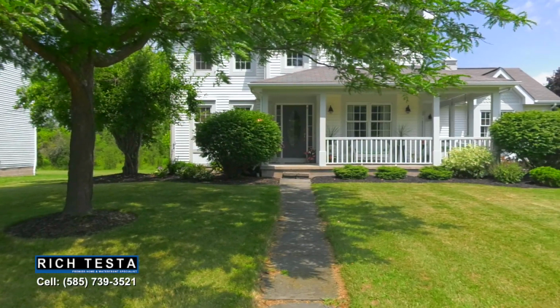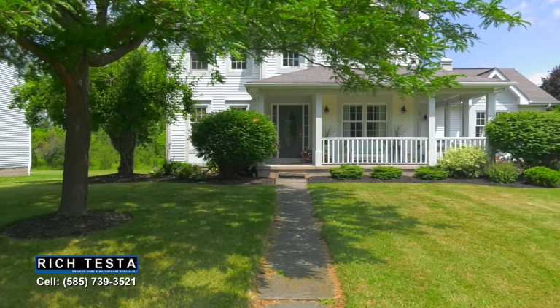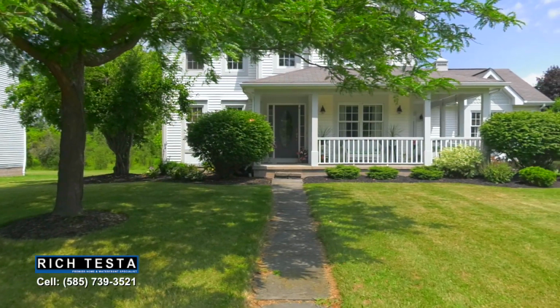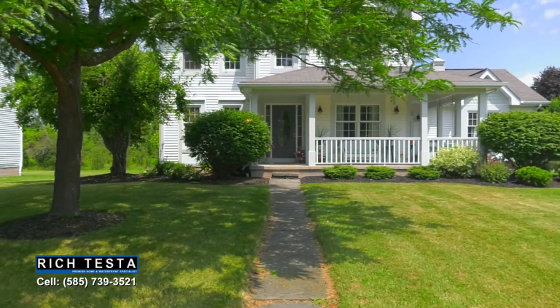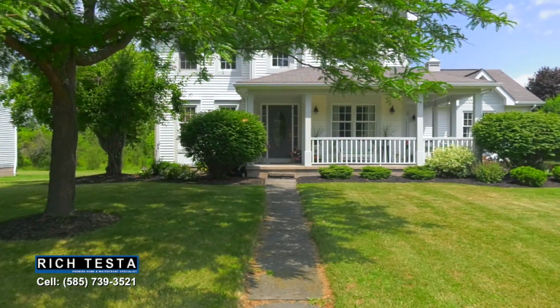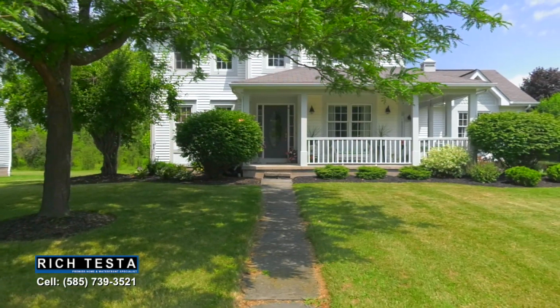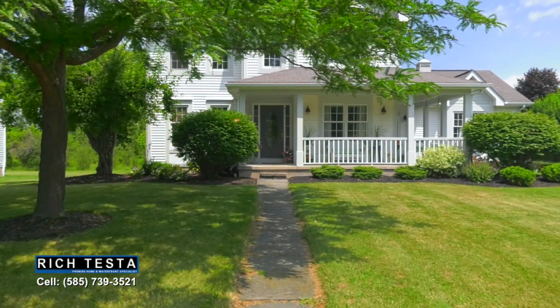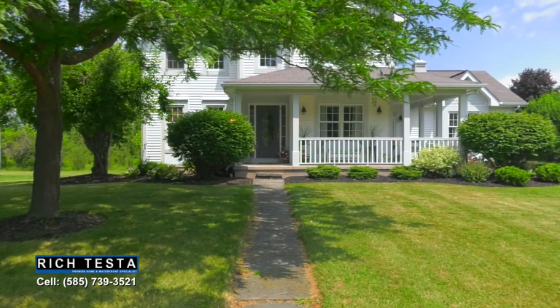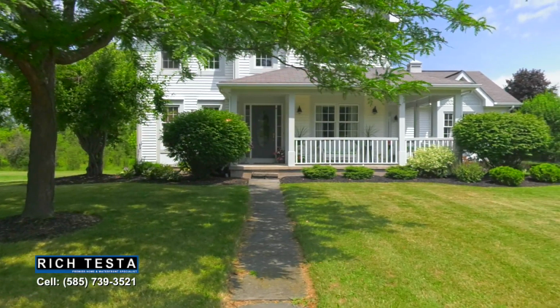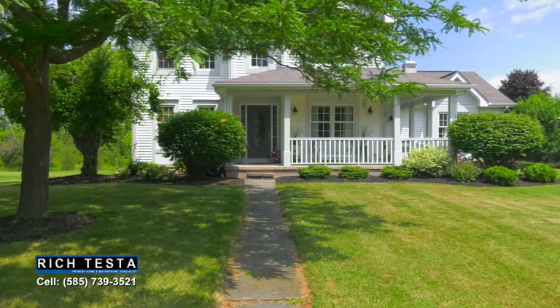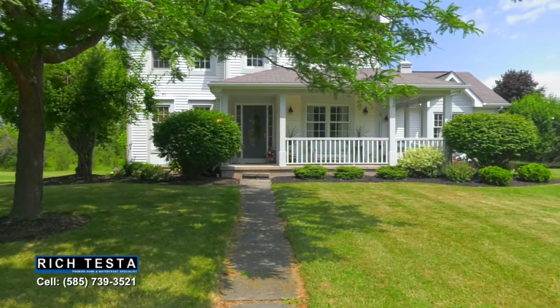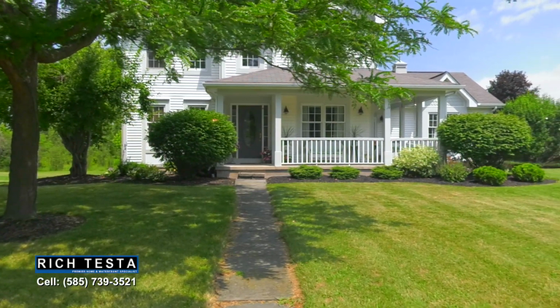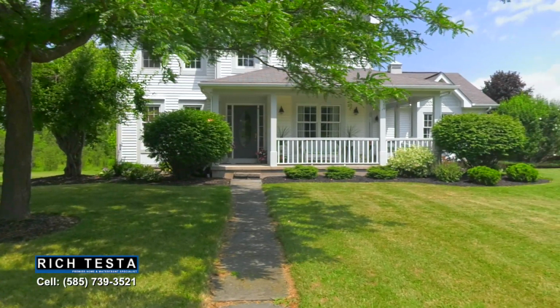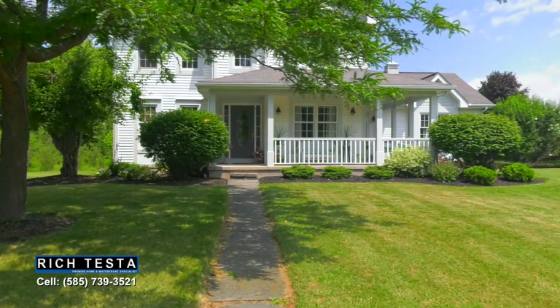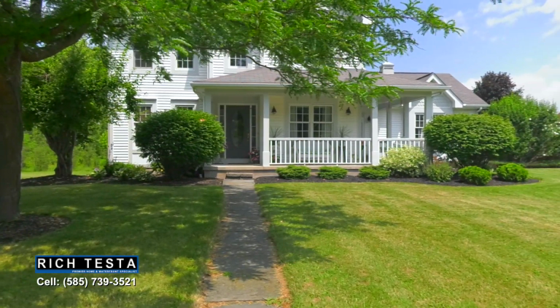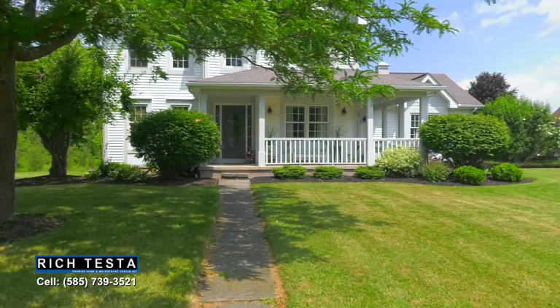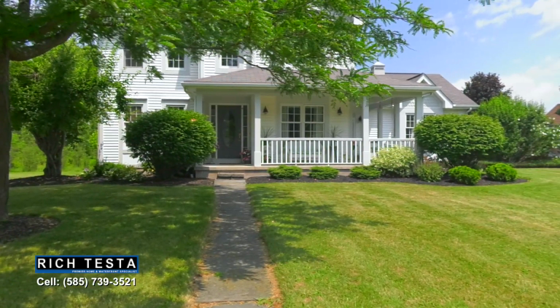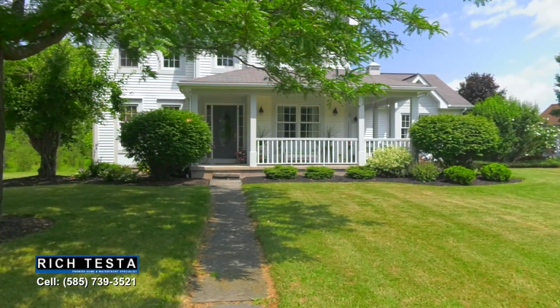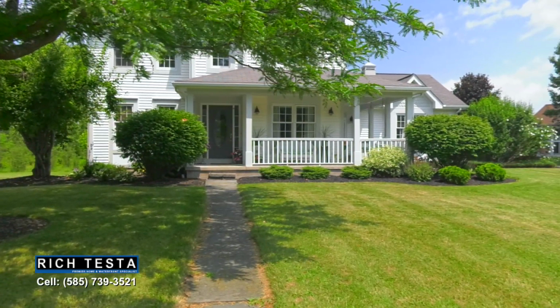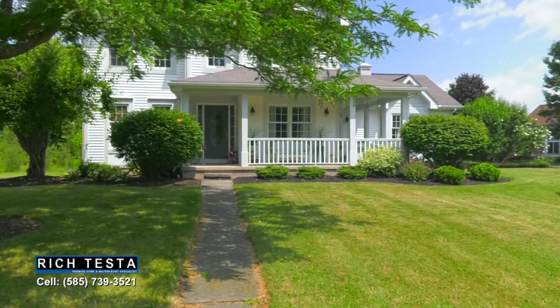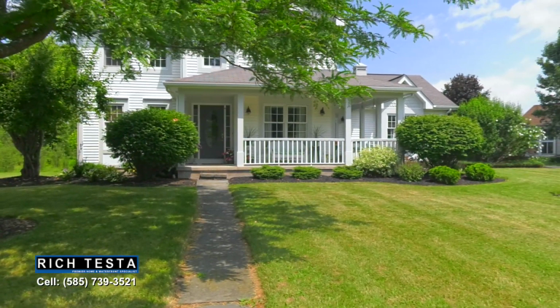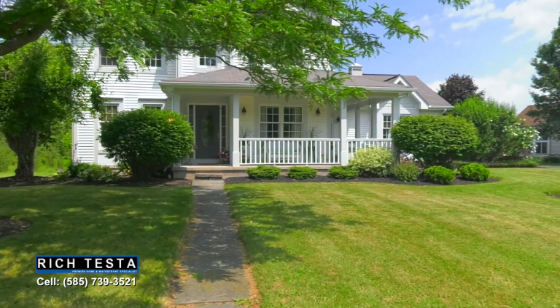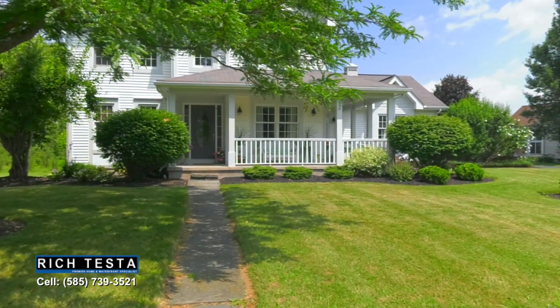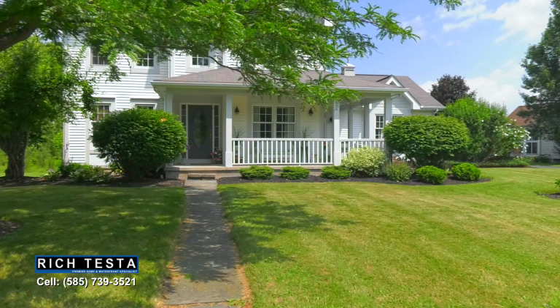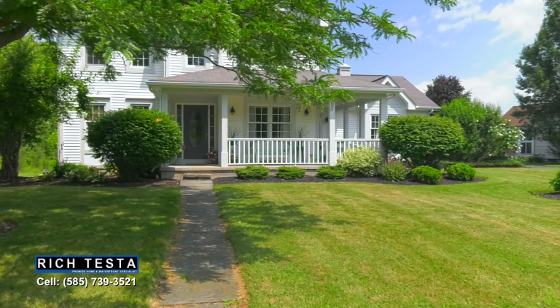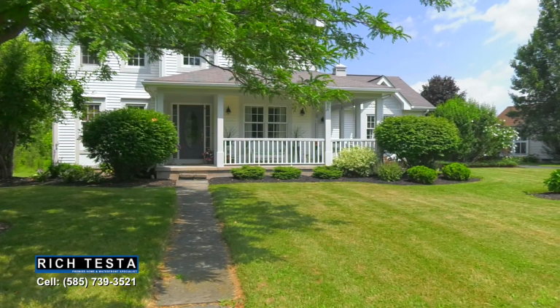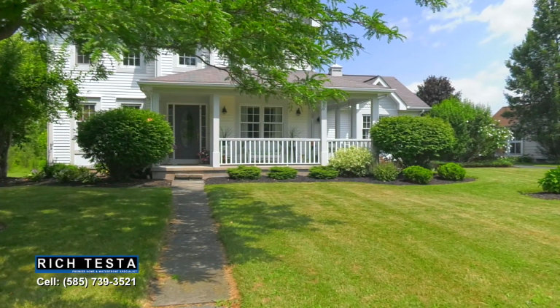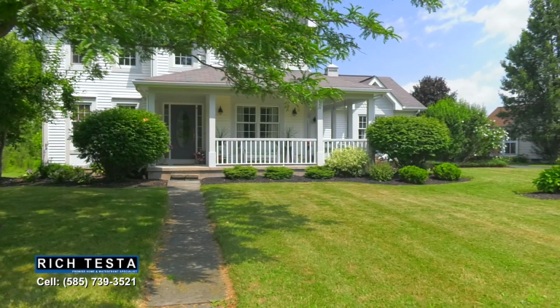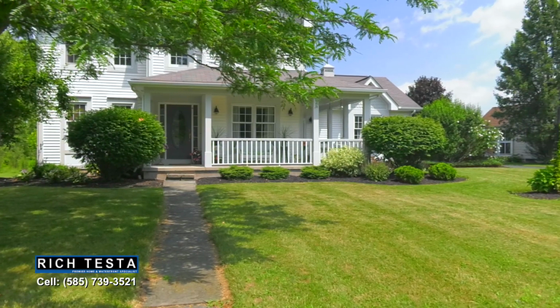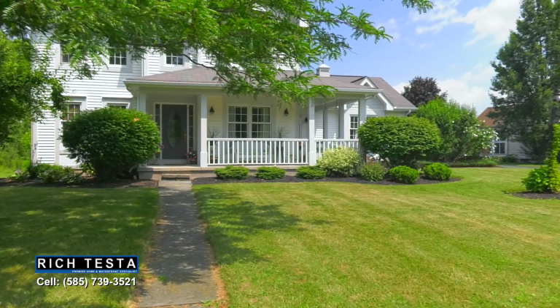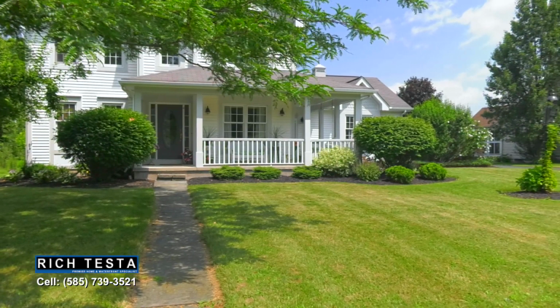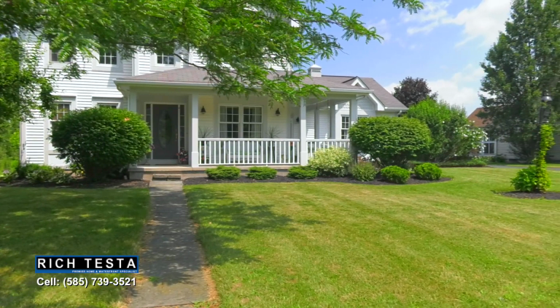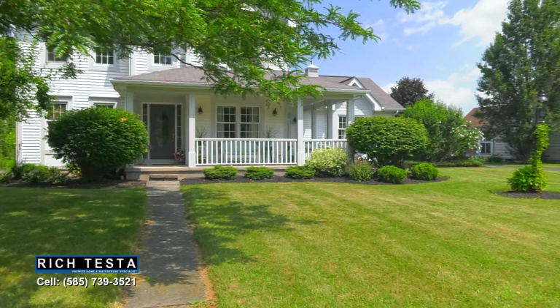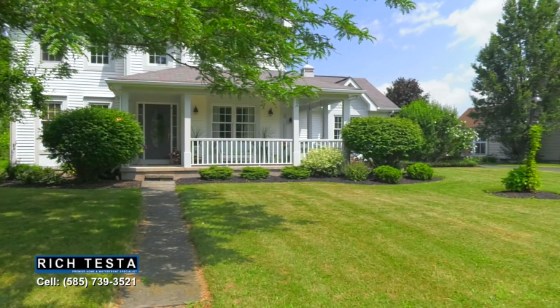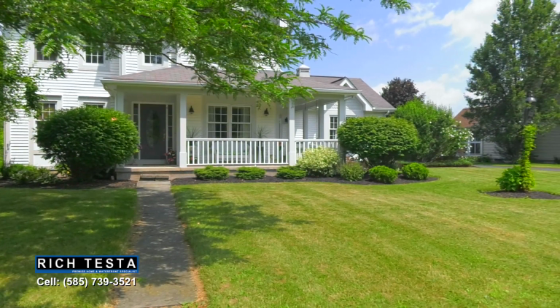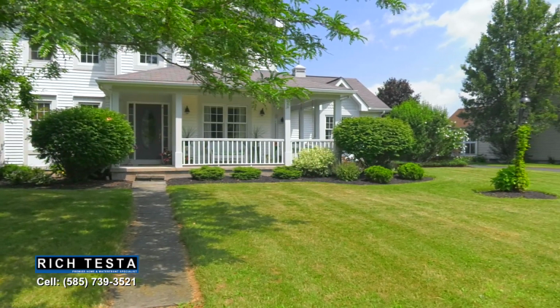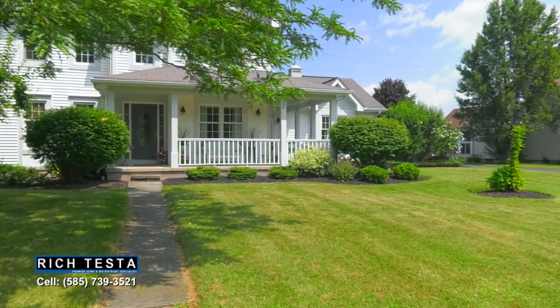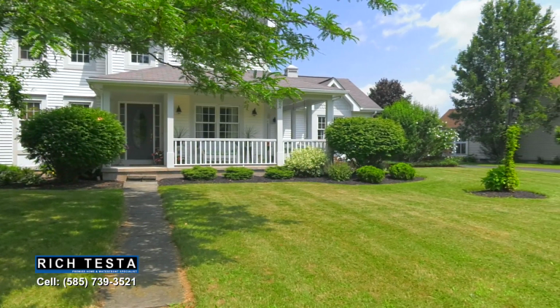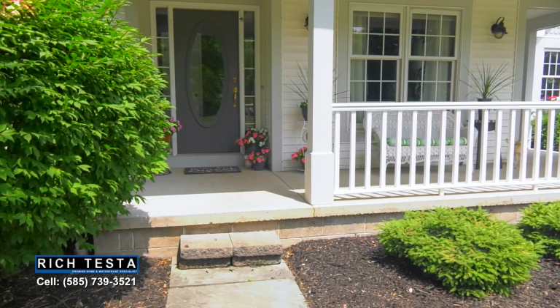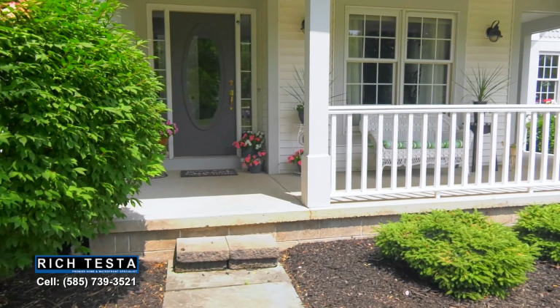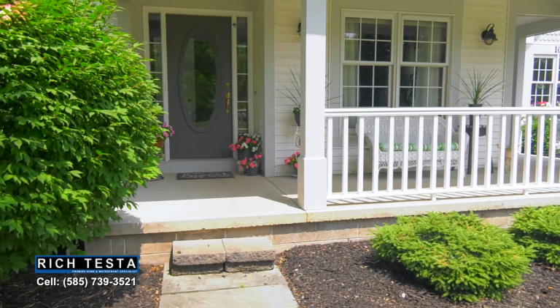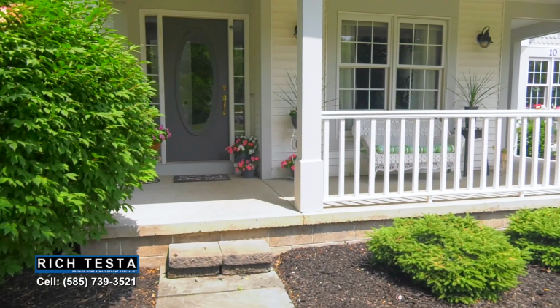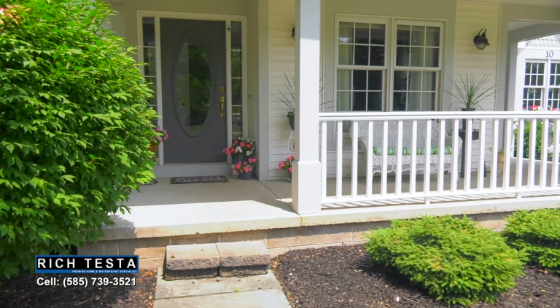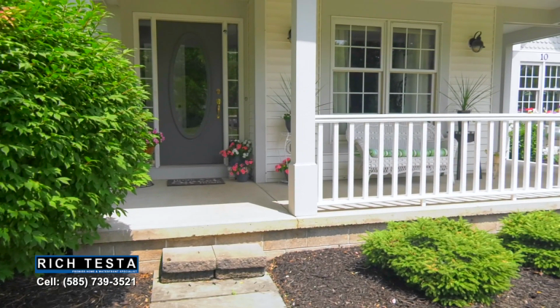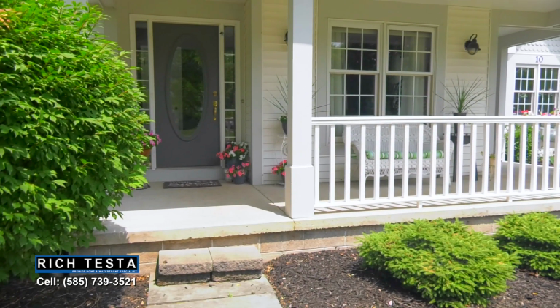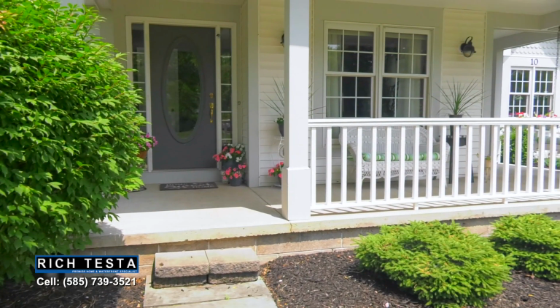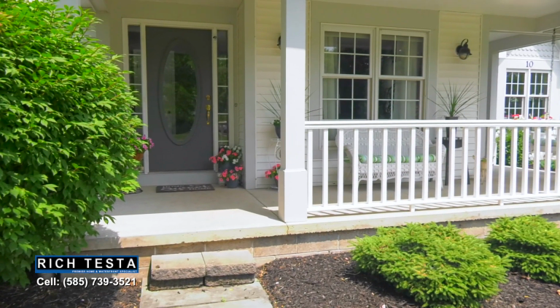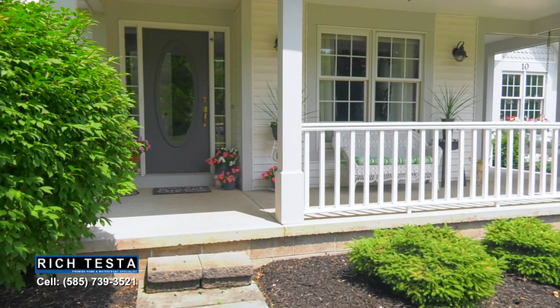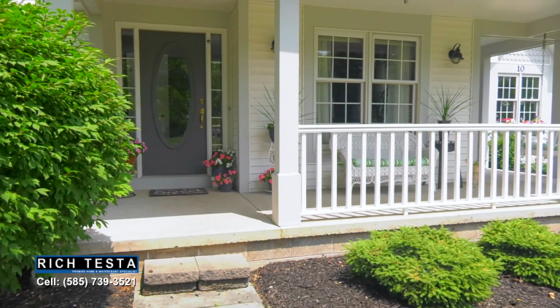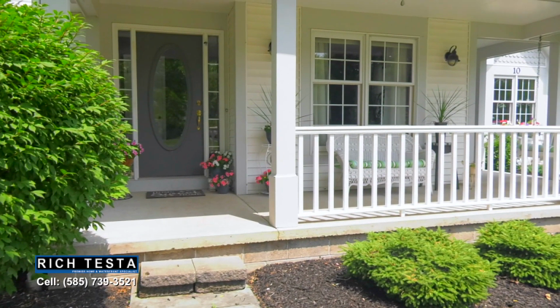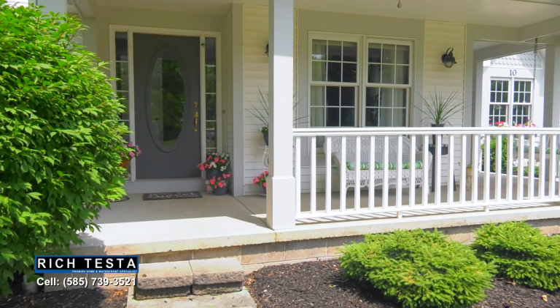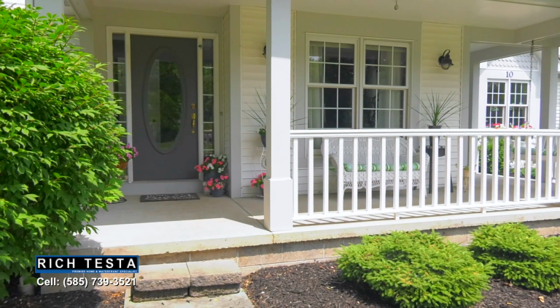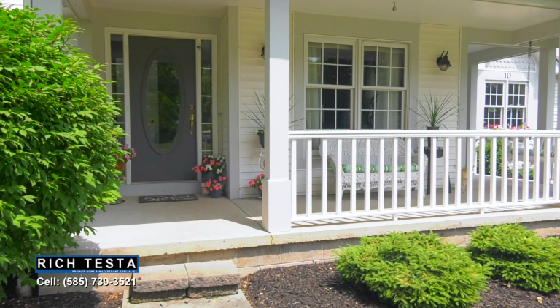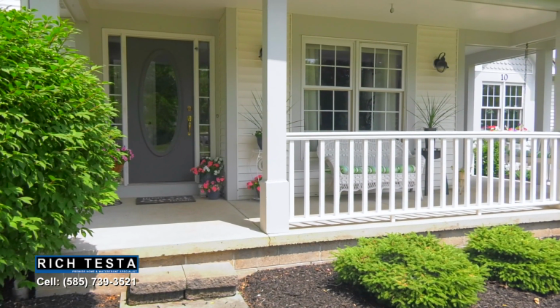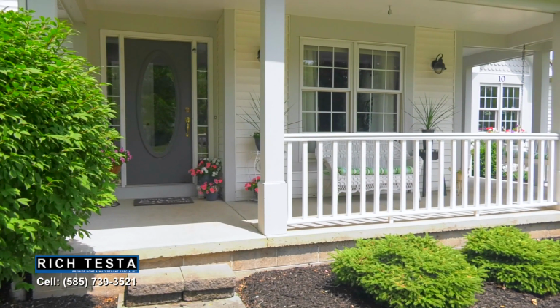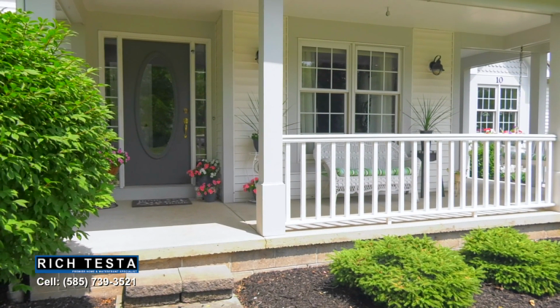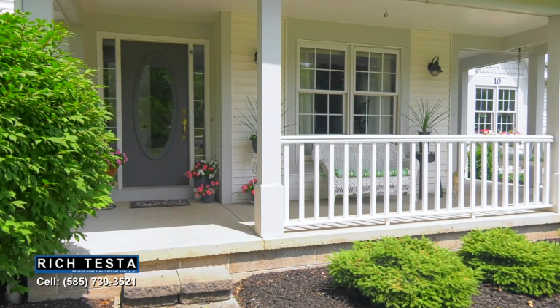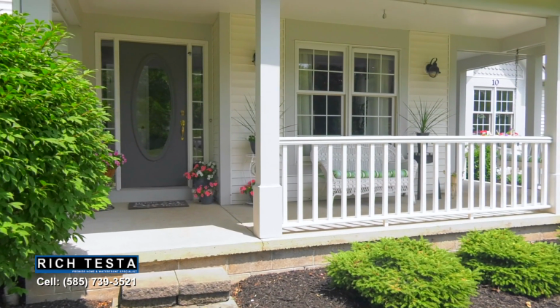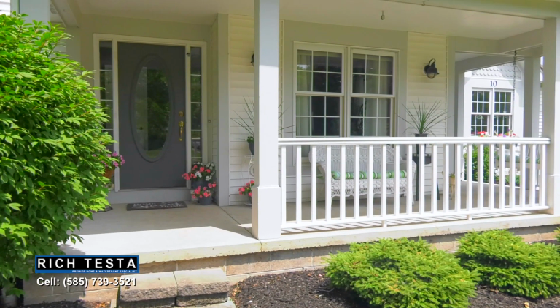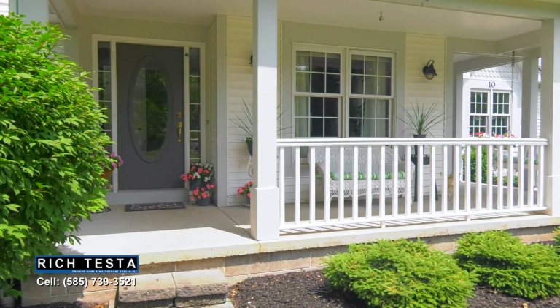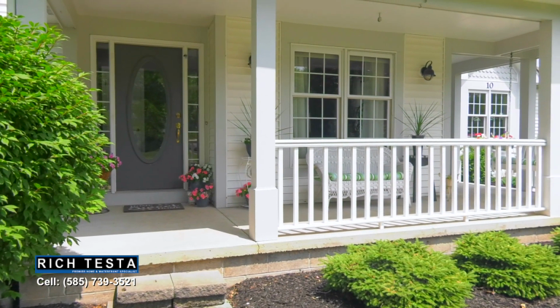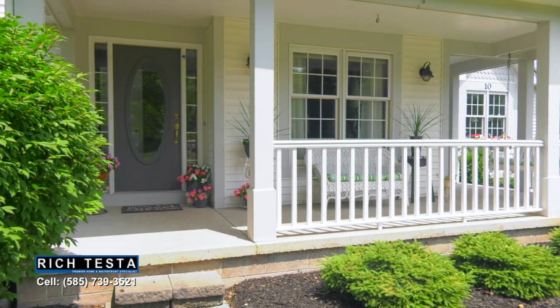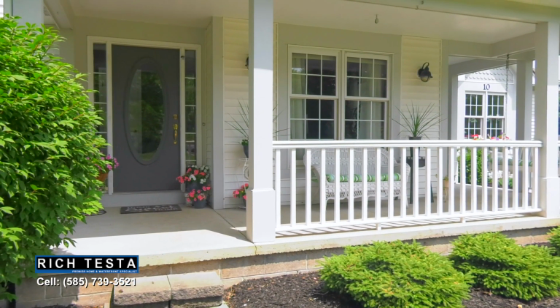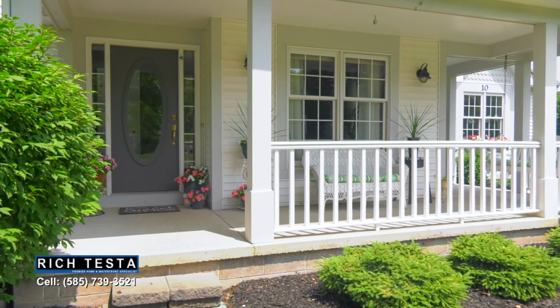This charming architecture featuring a wraparound porch and entrance sets the tone for this beautiful home.